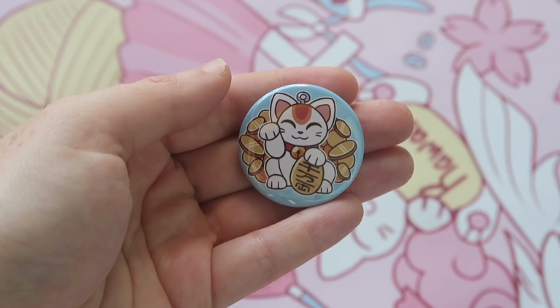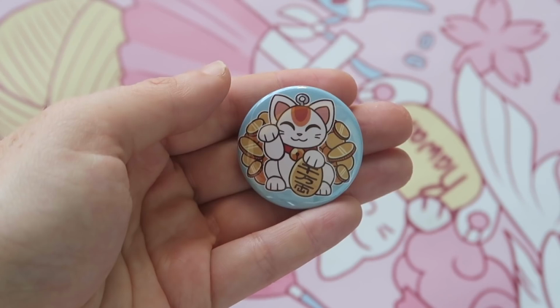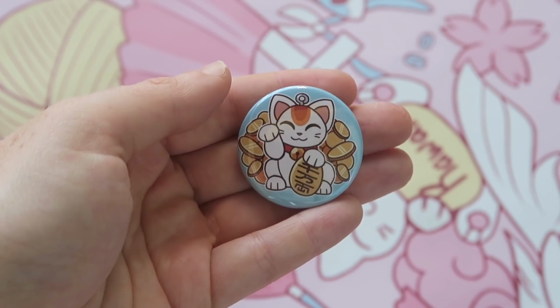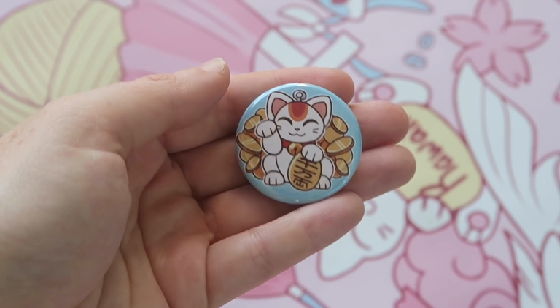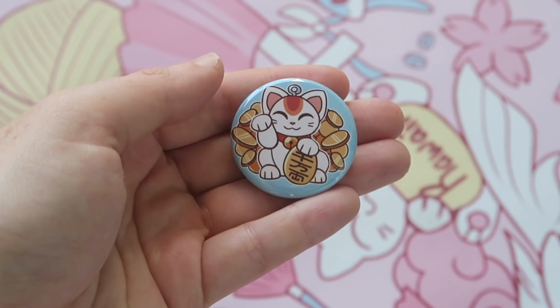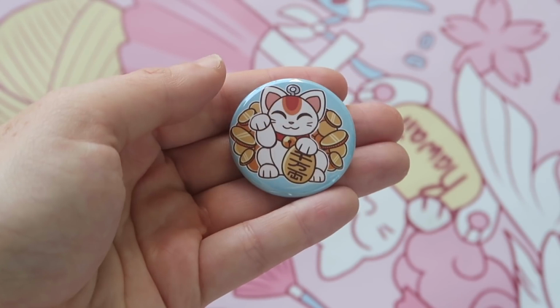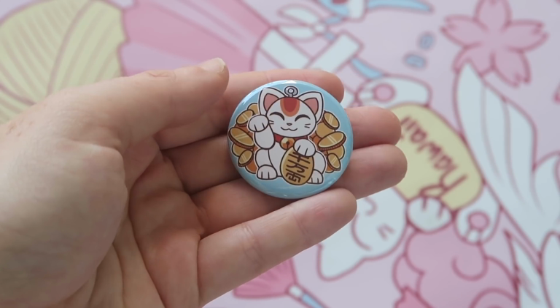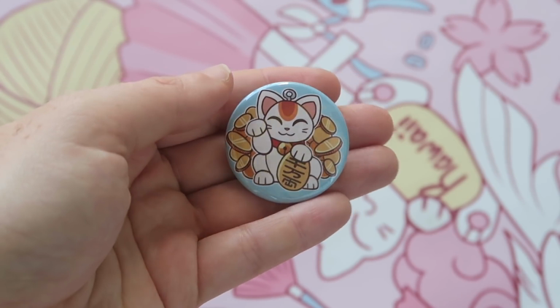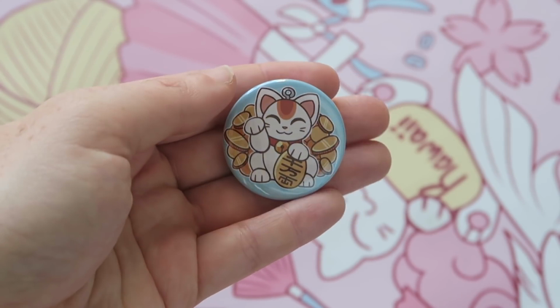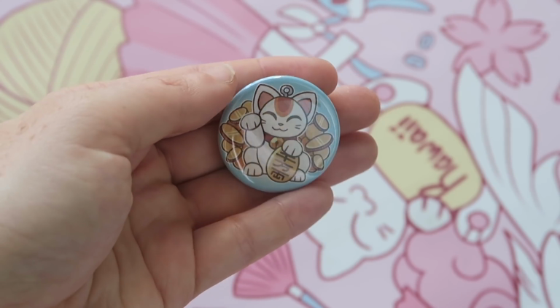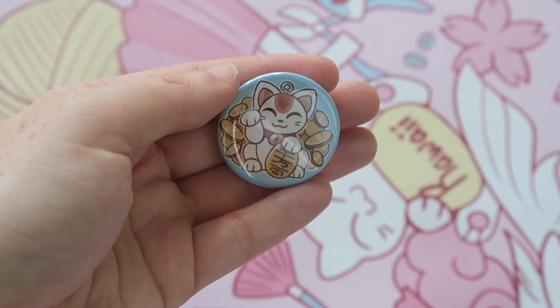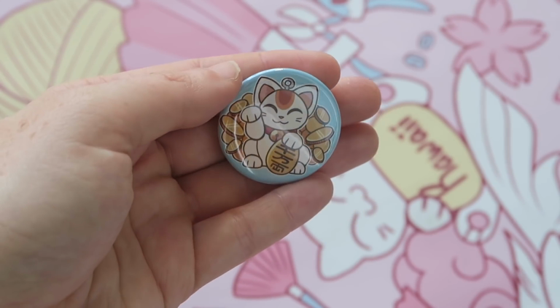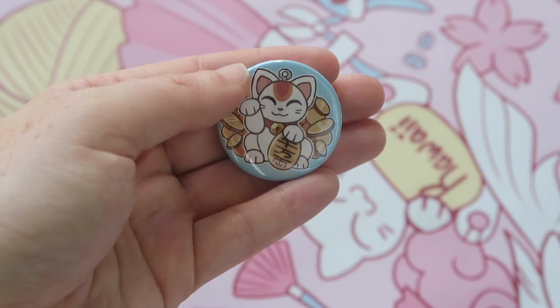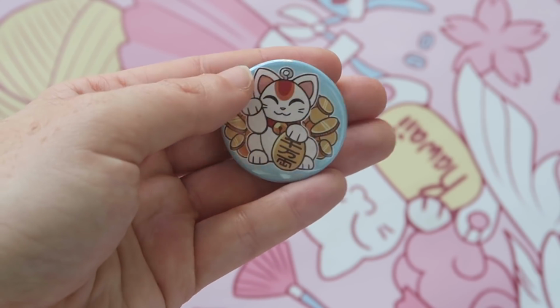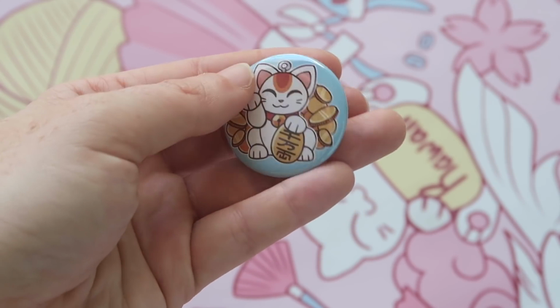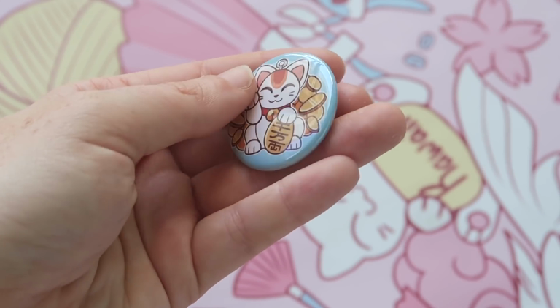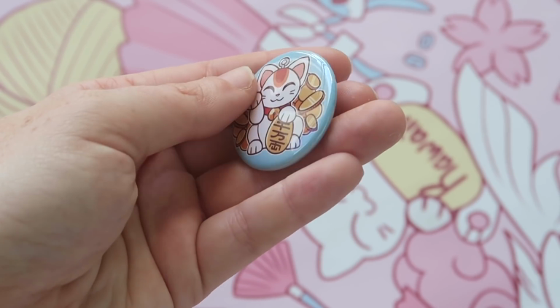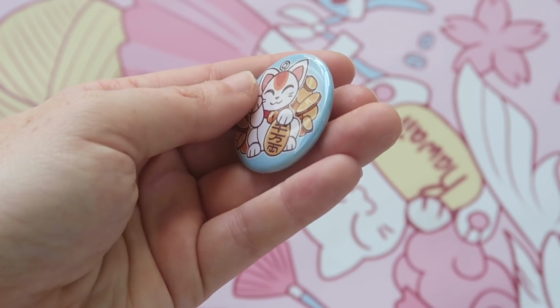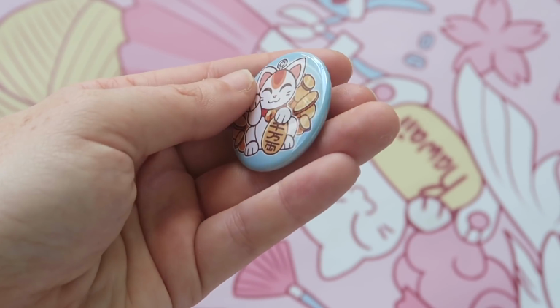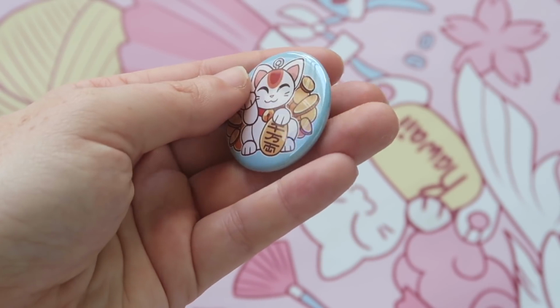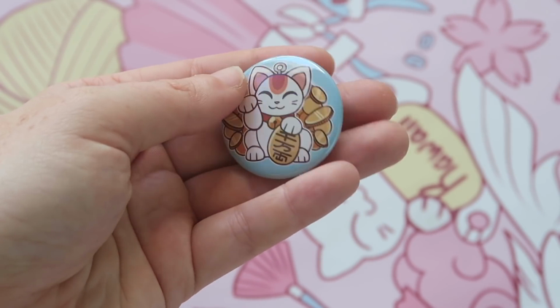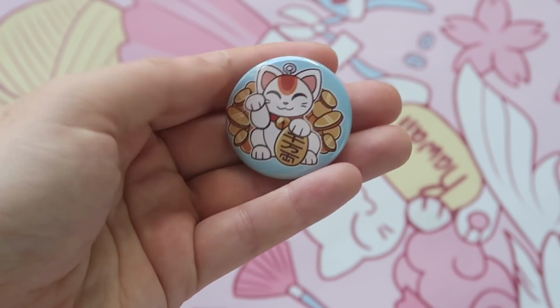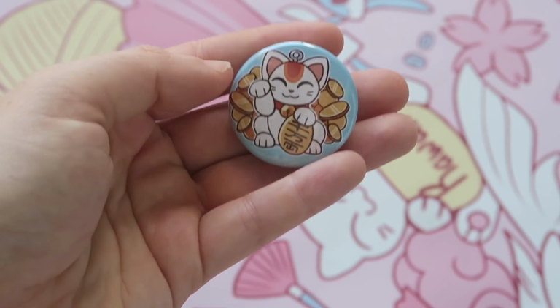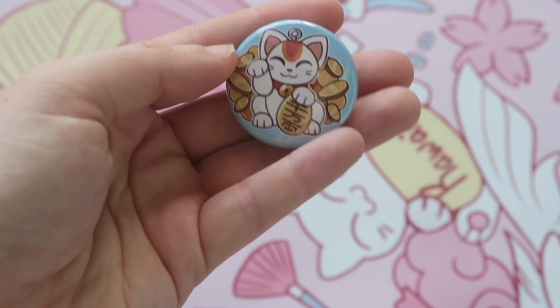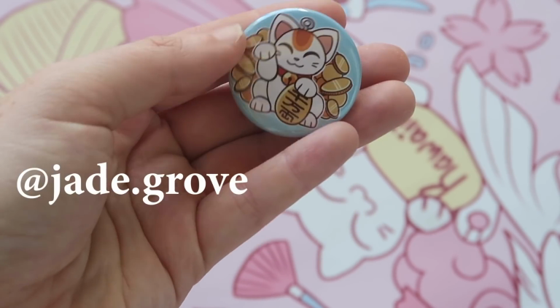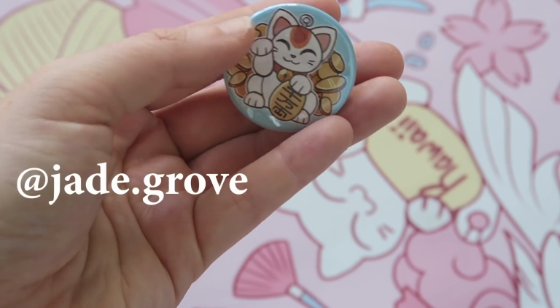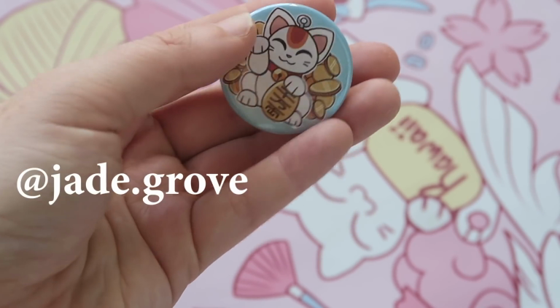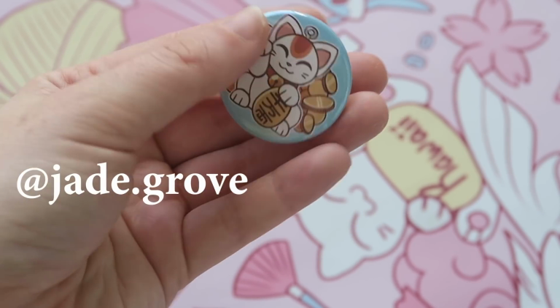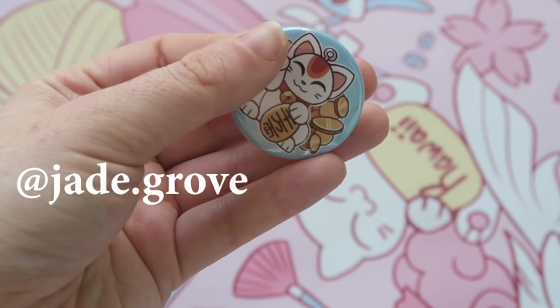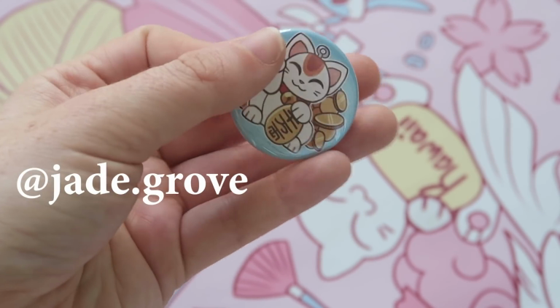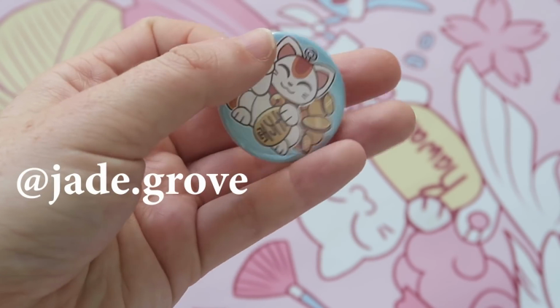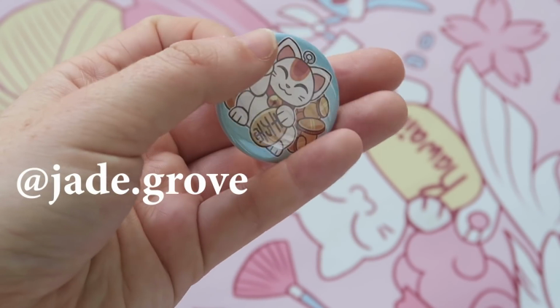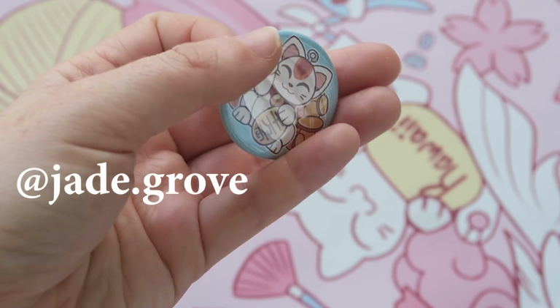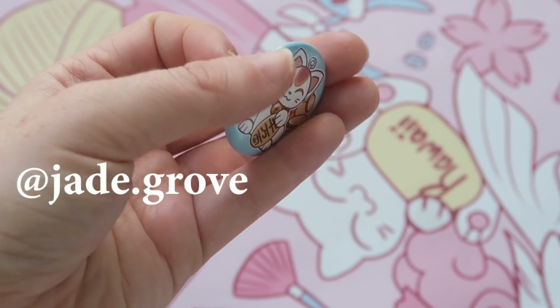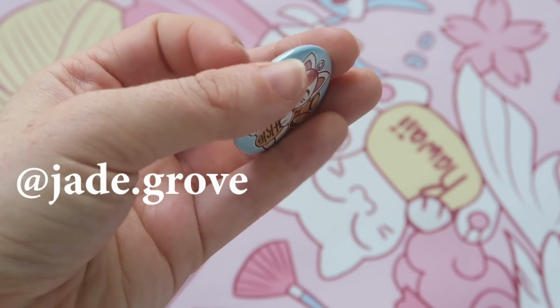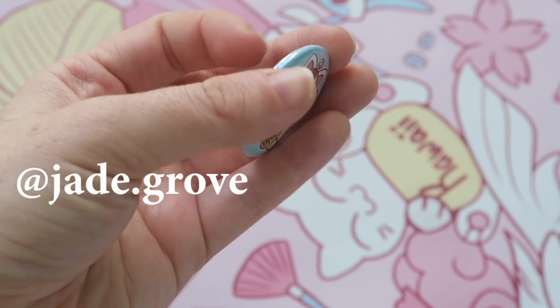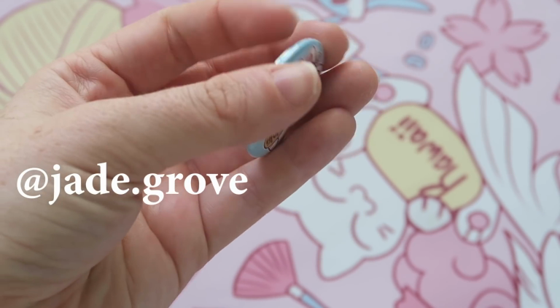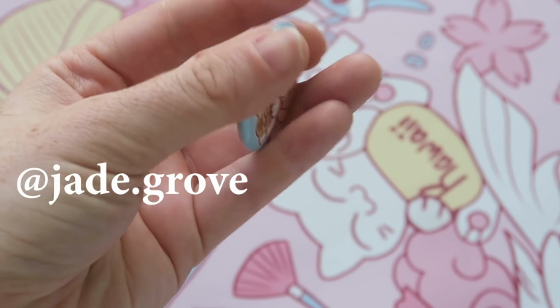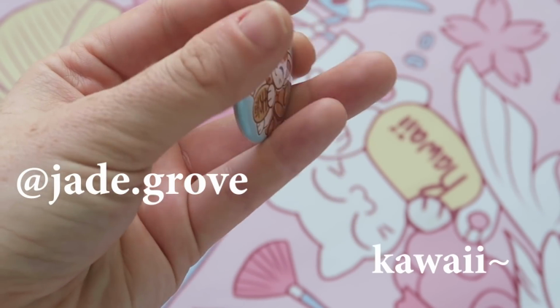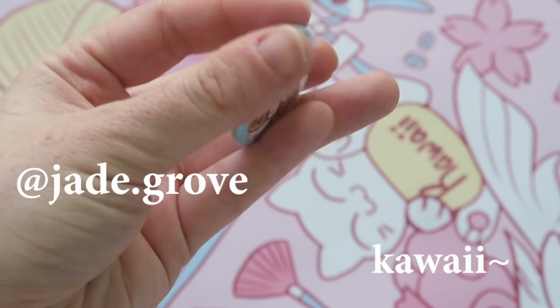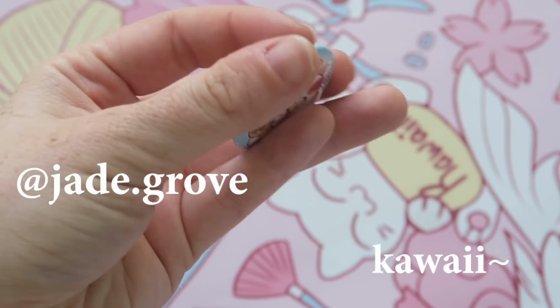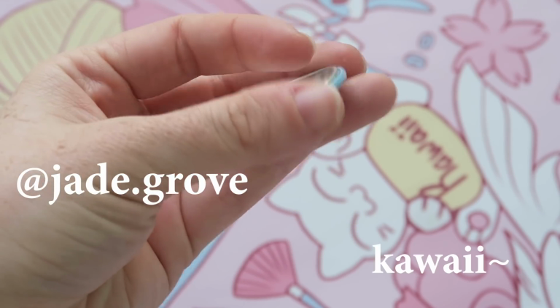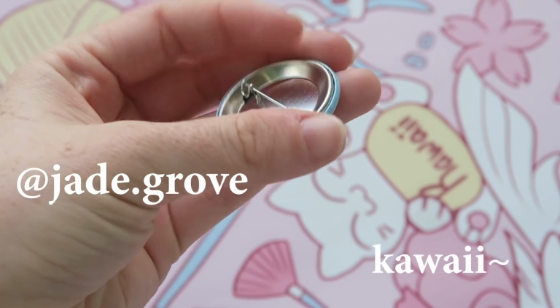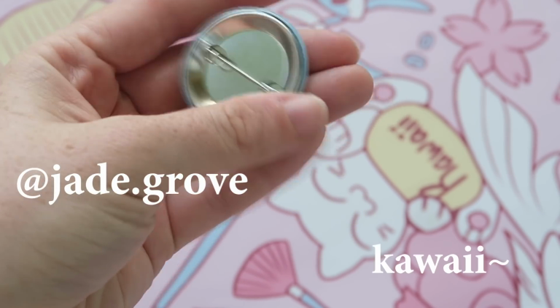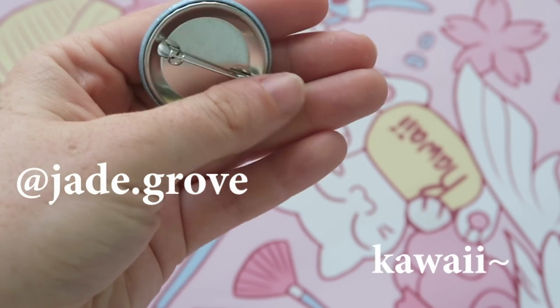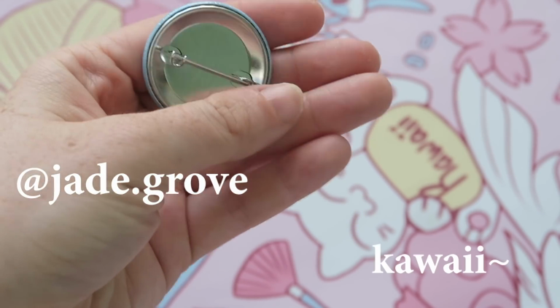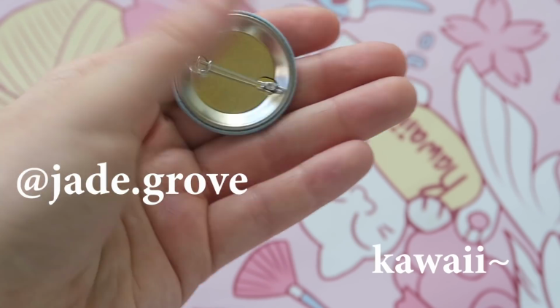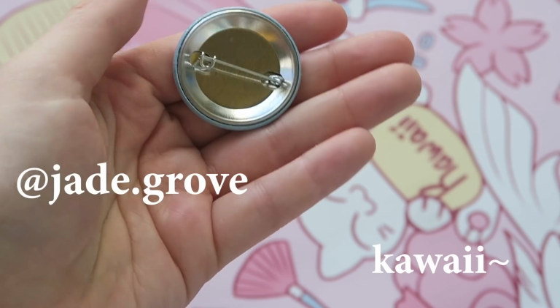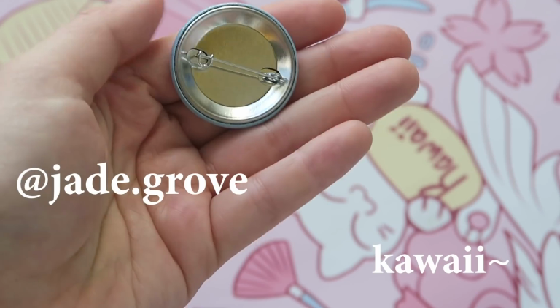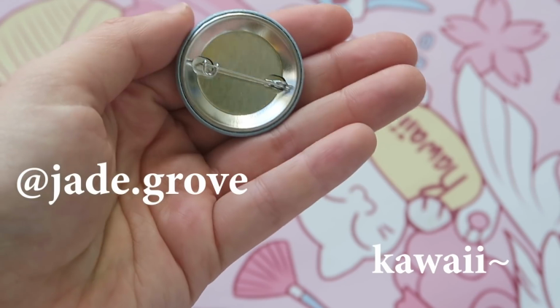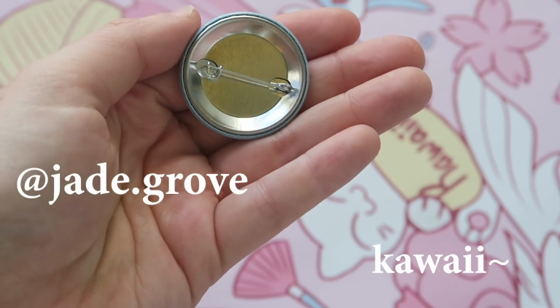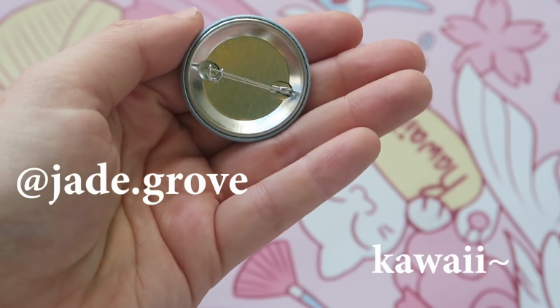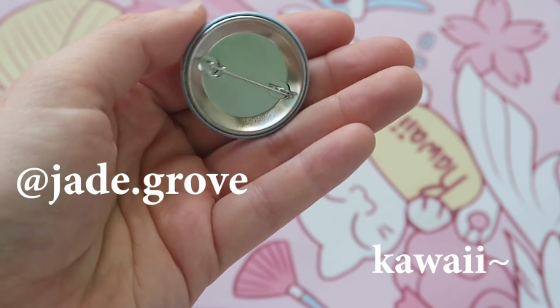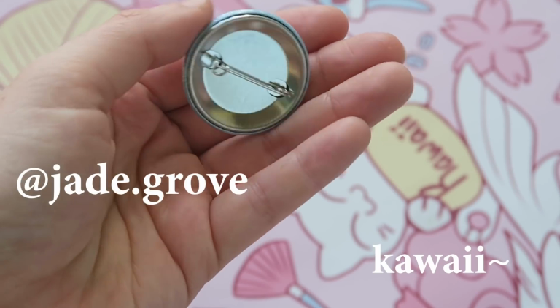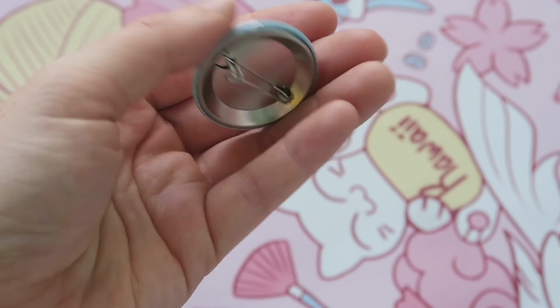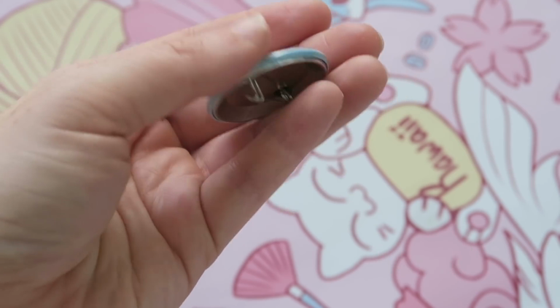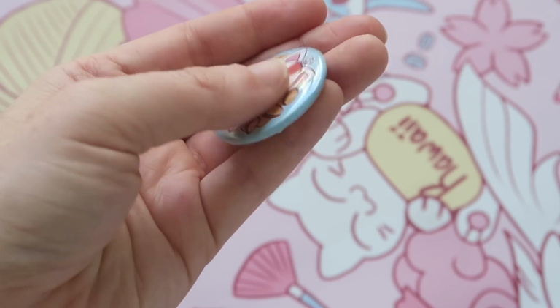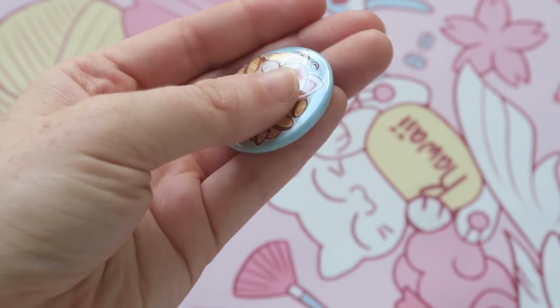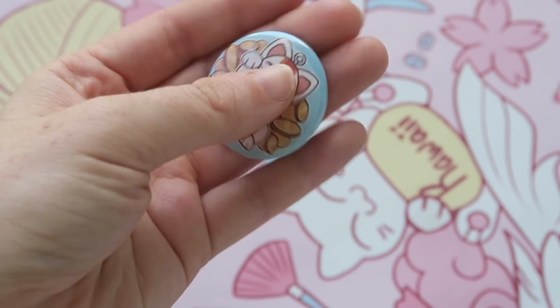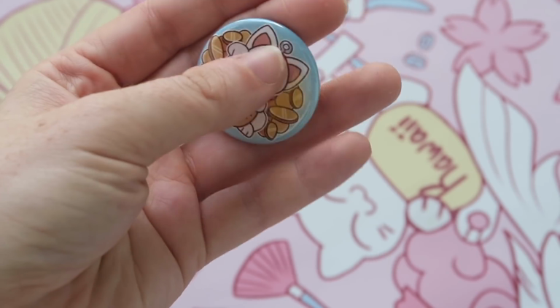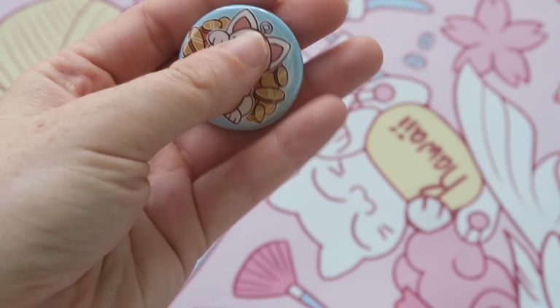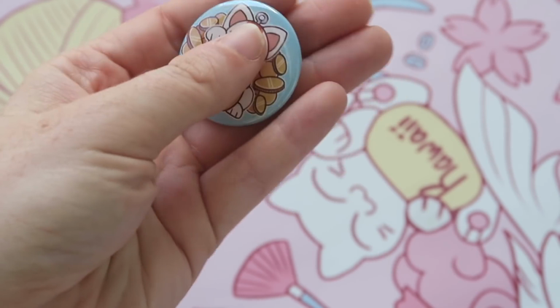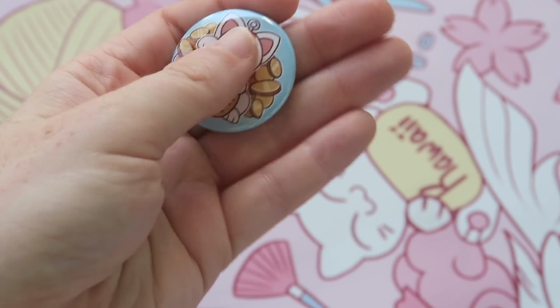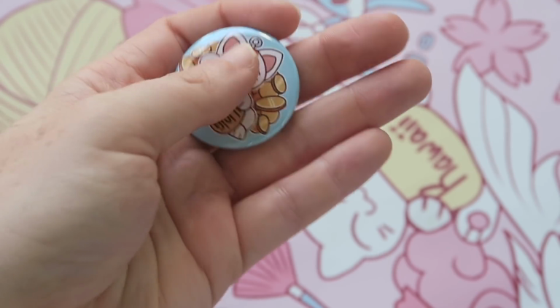Here's the bonus item — it's an illustrated pin by my sister and it is really cute as usual.